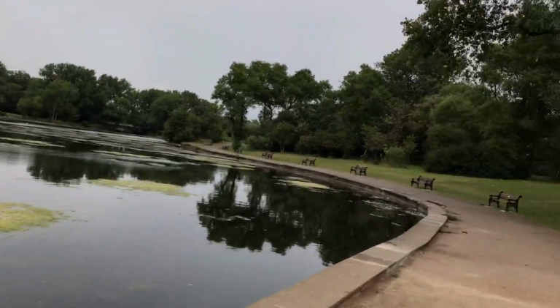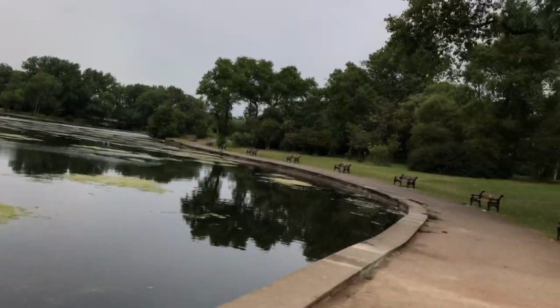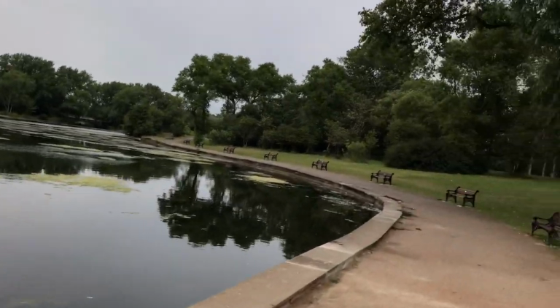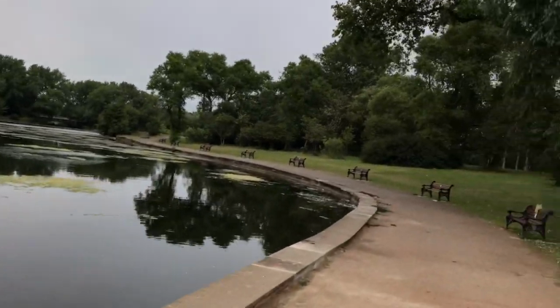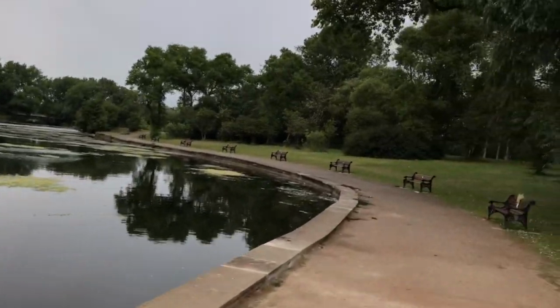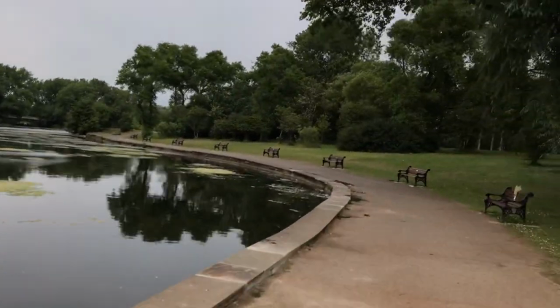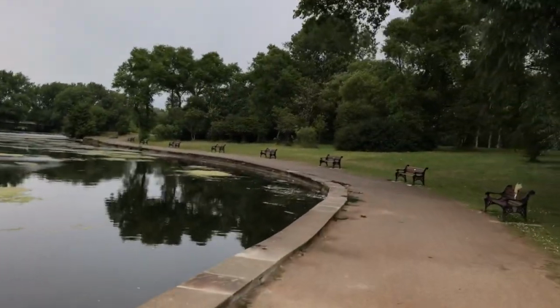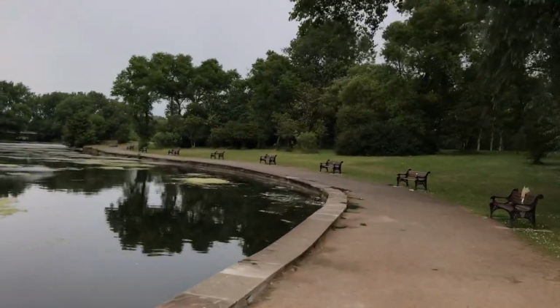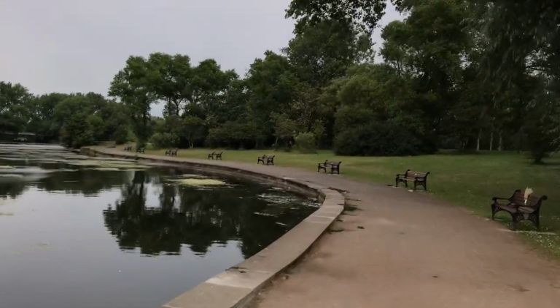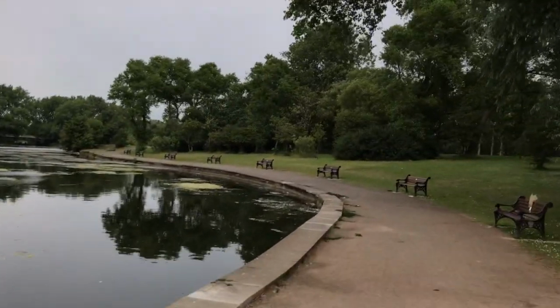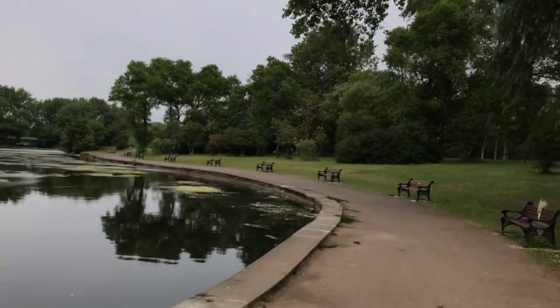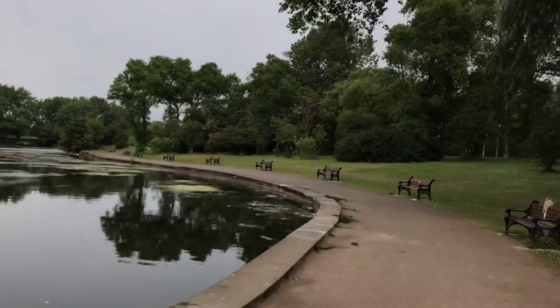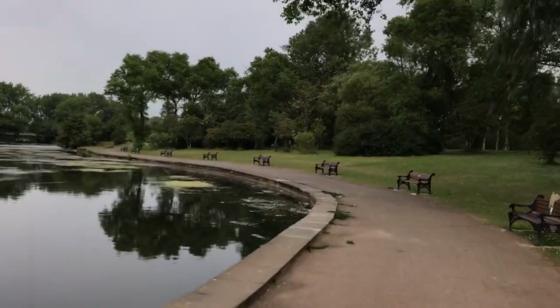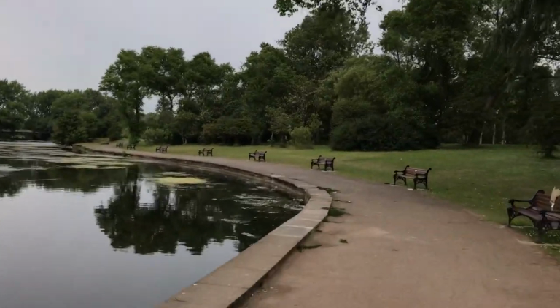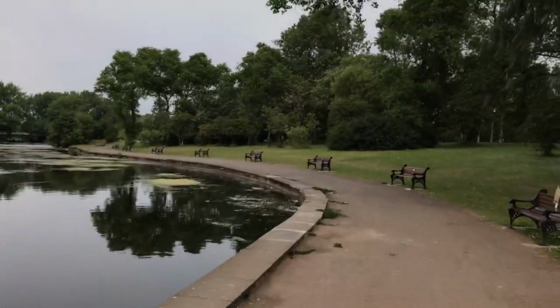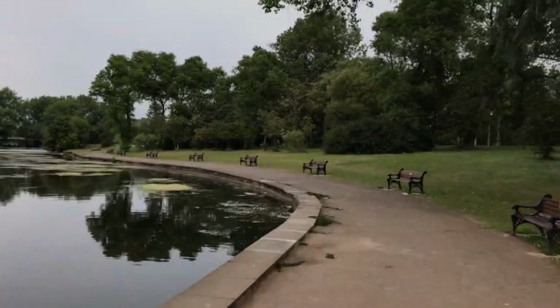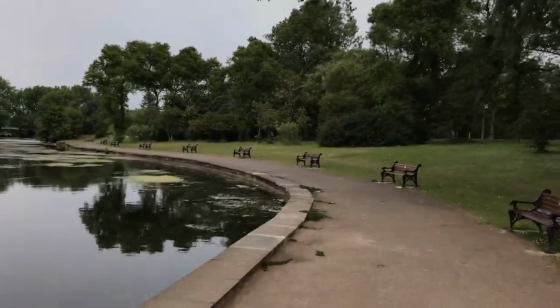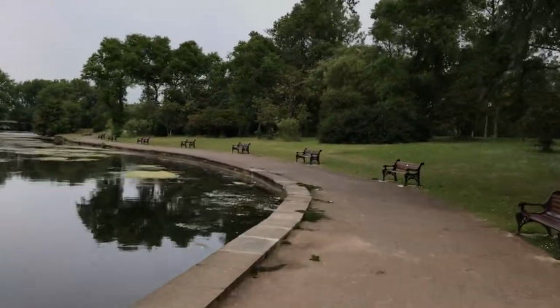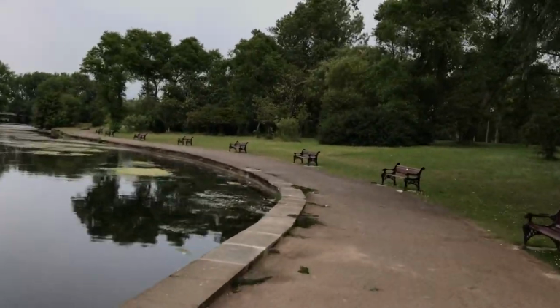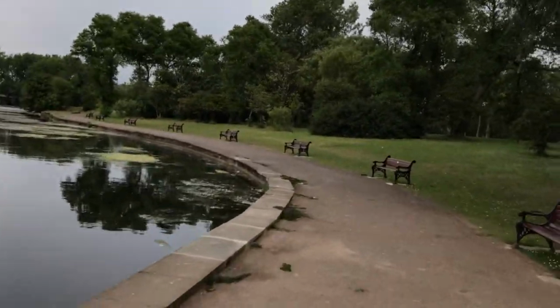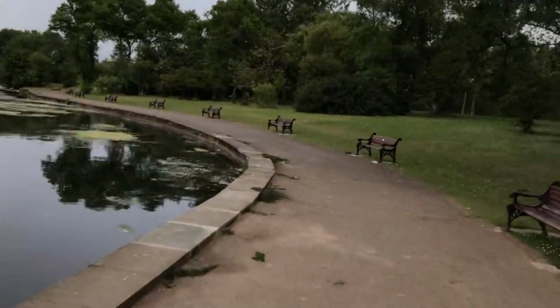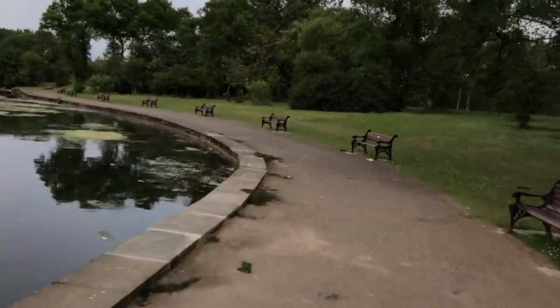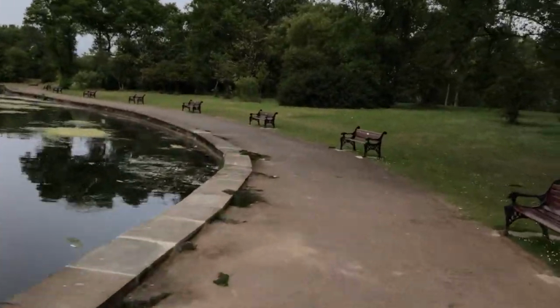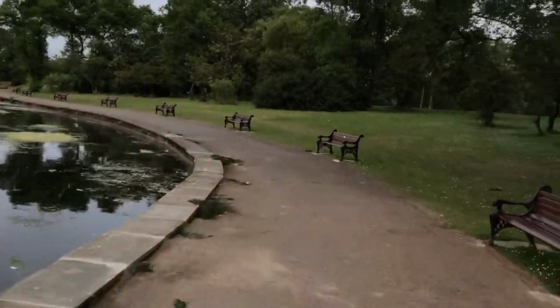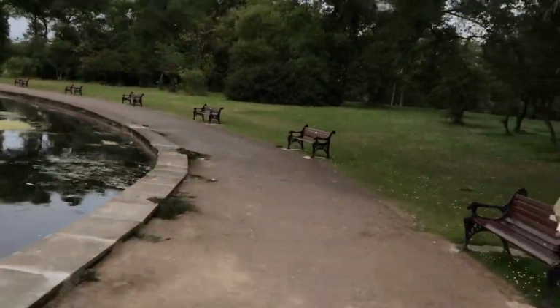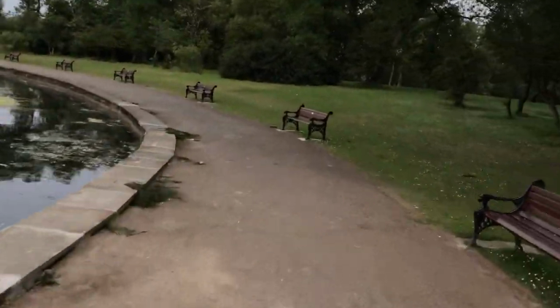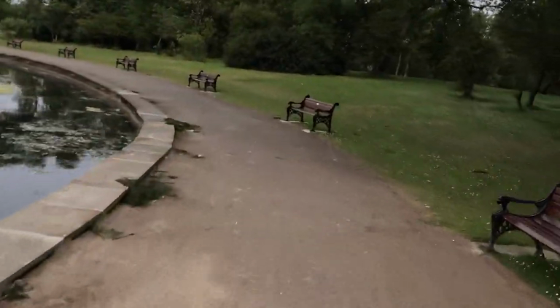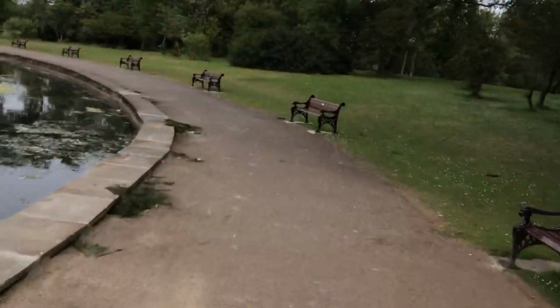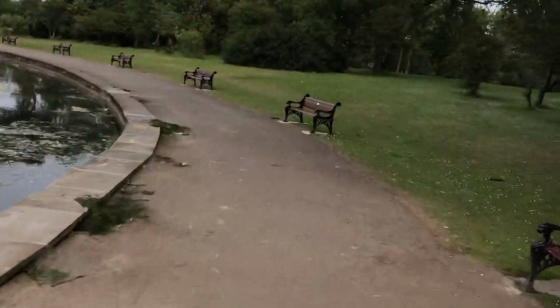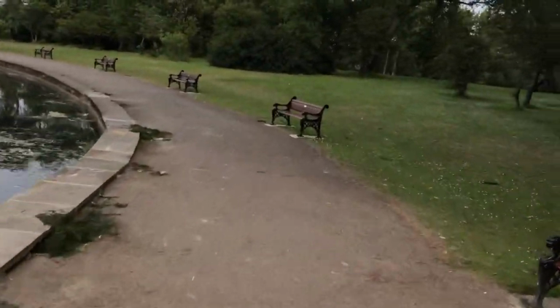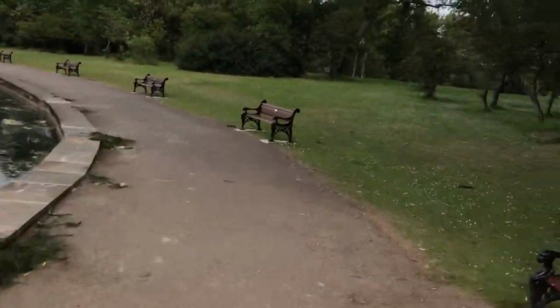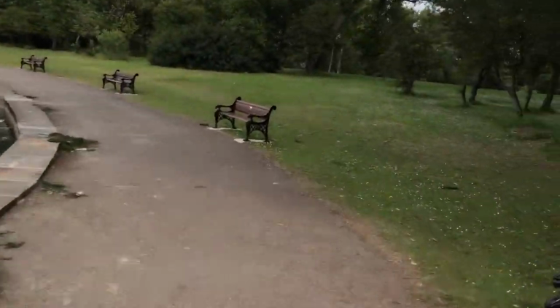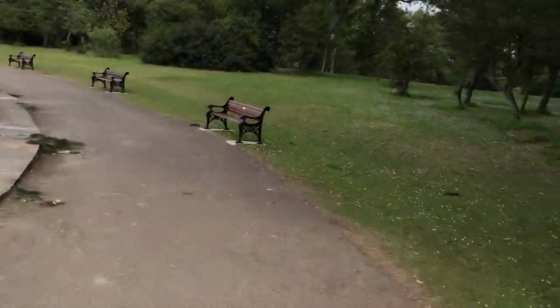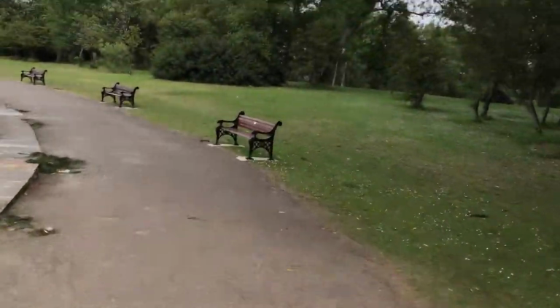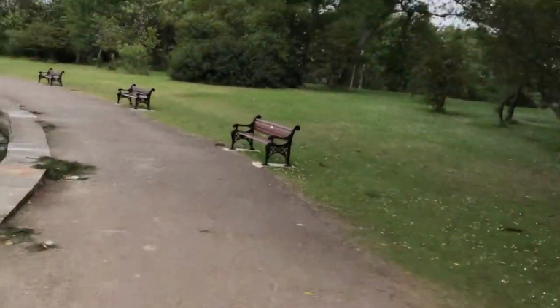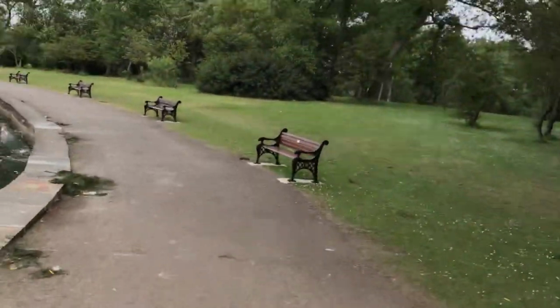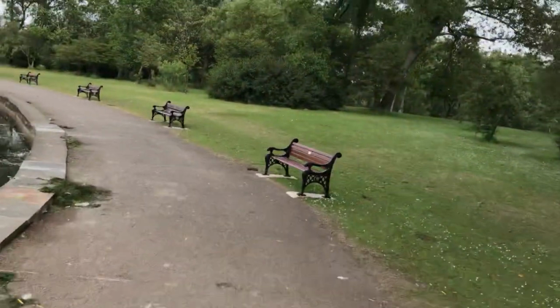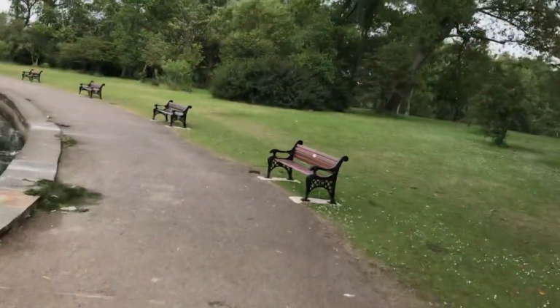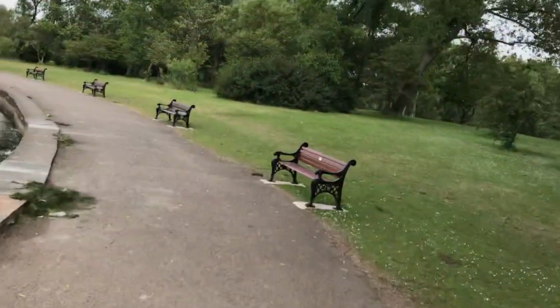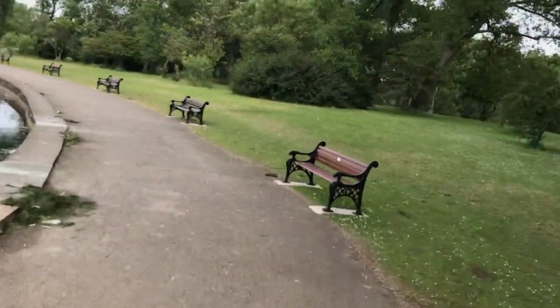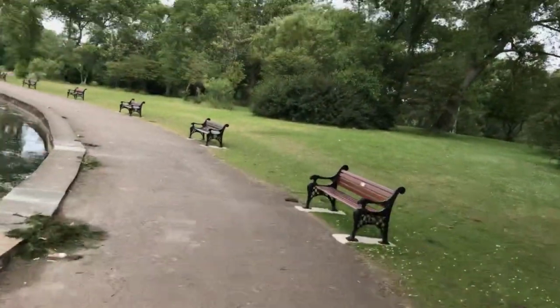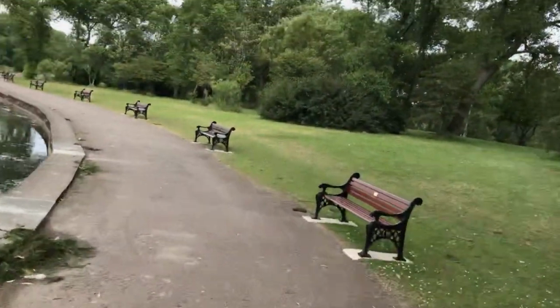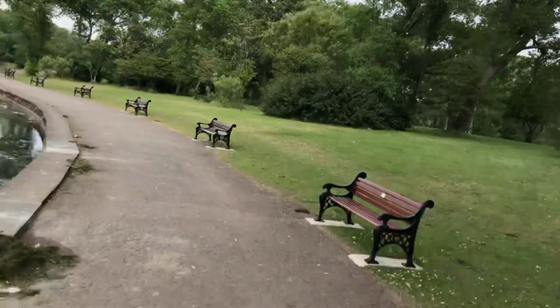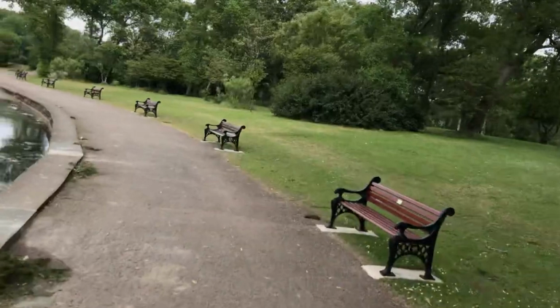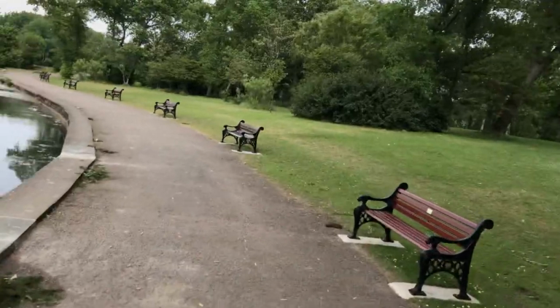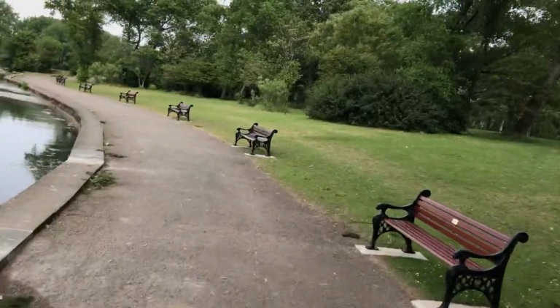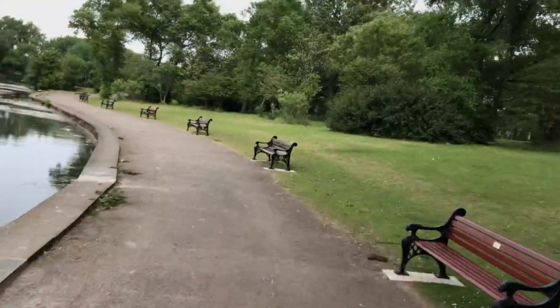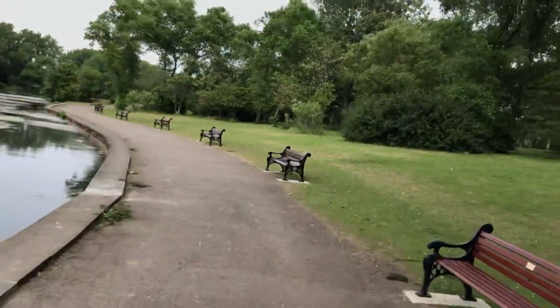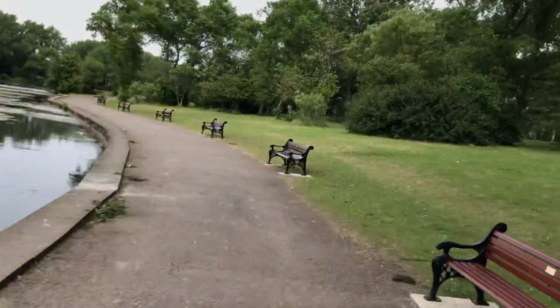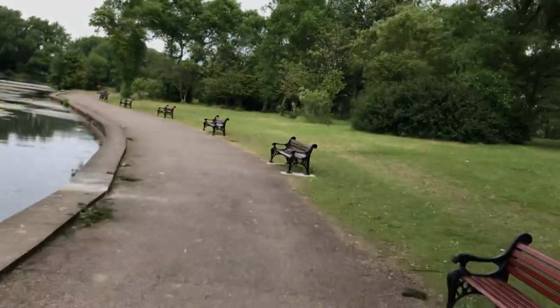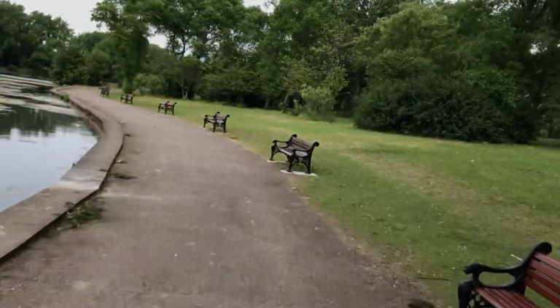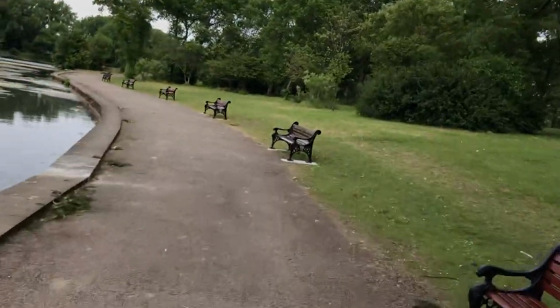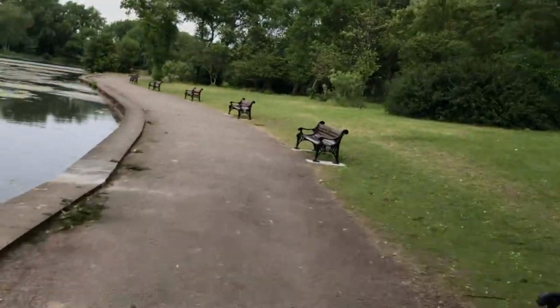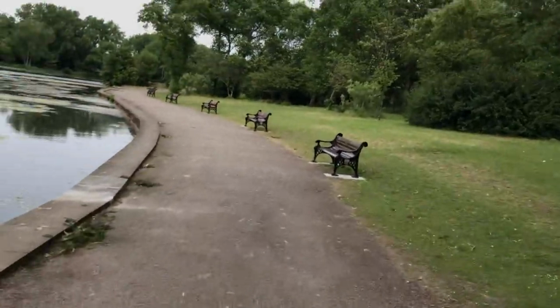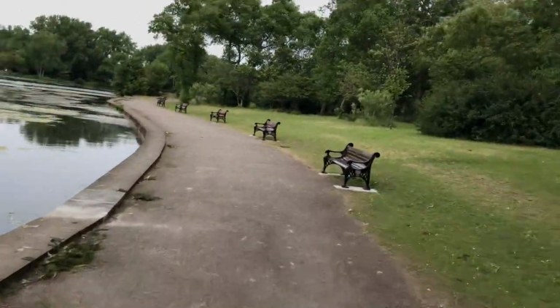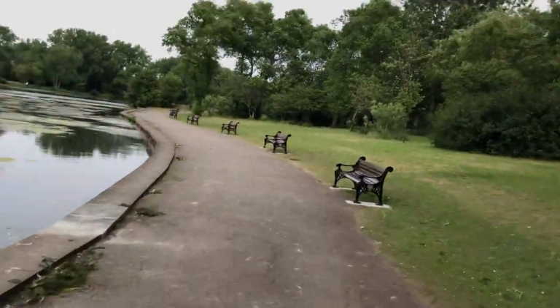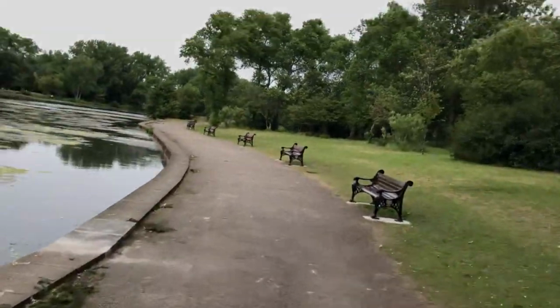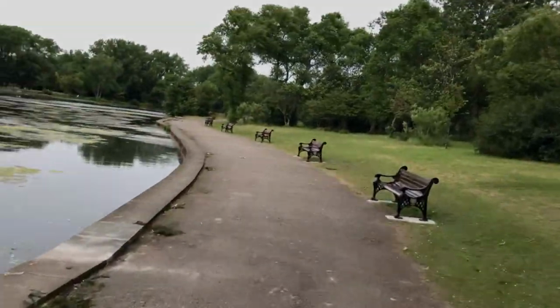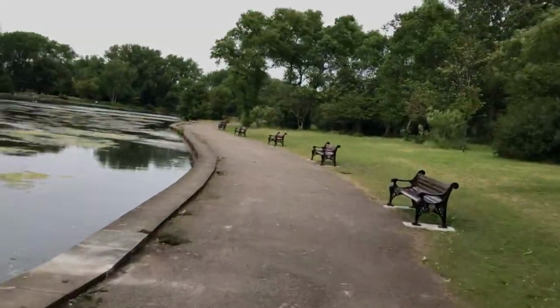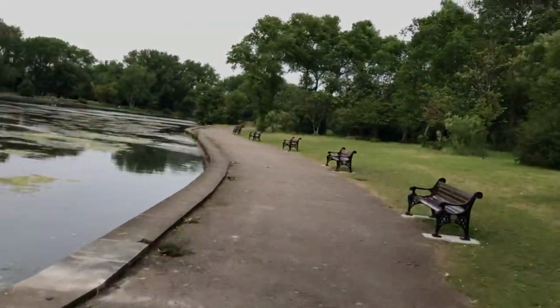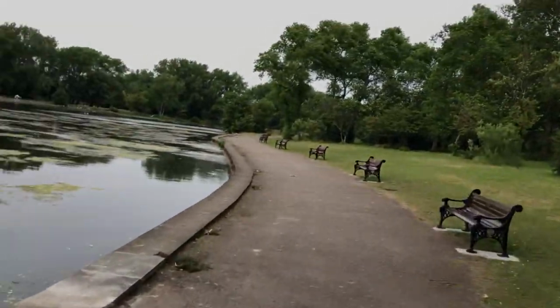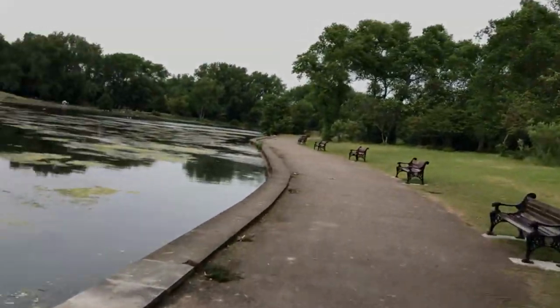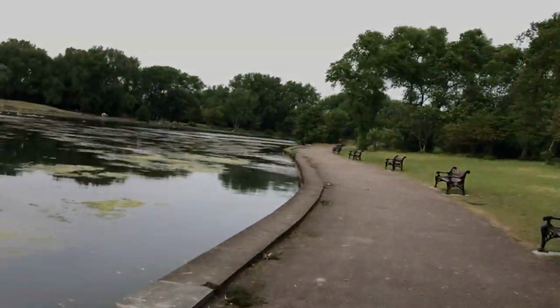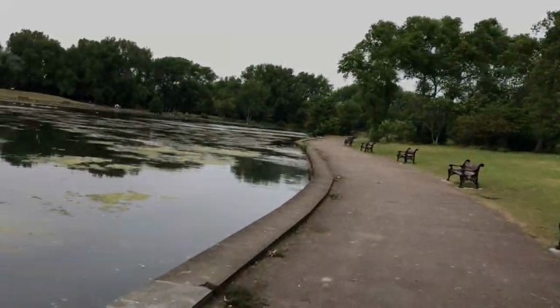This video is getting a bit long so I'm going to cut off now. I might make a separate video riding through the park, just because it's nice and quiet.